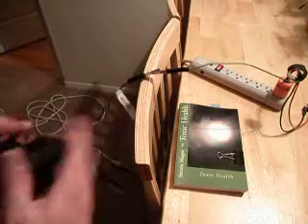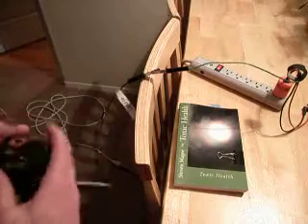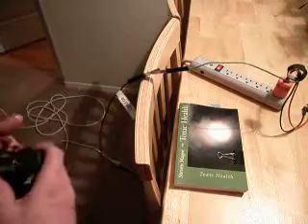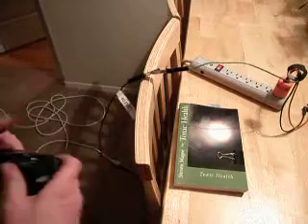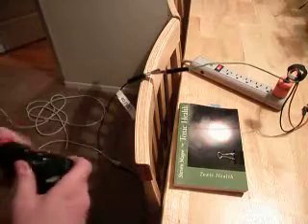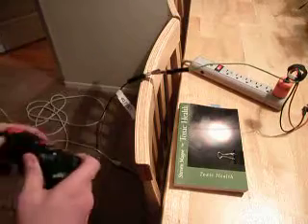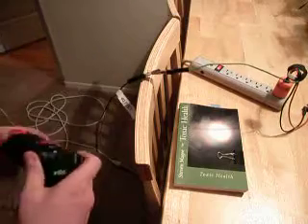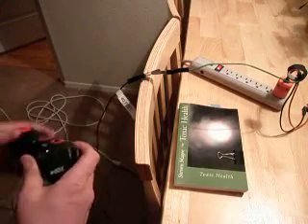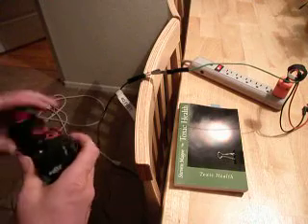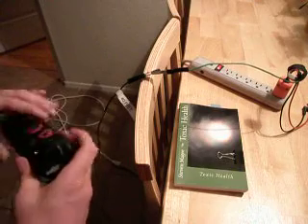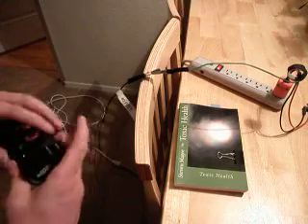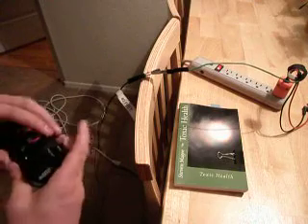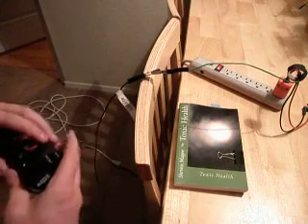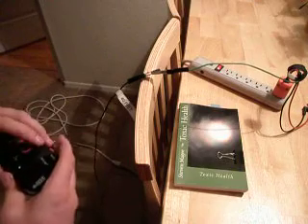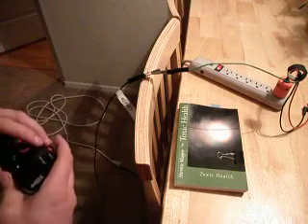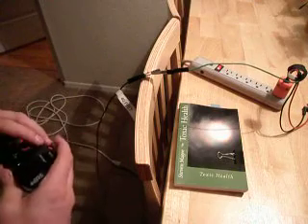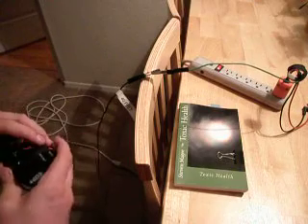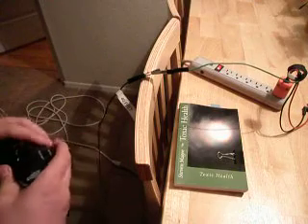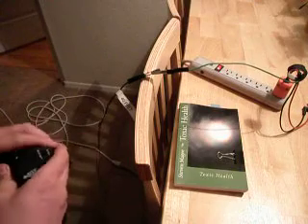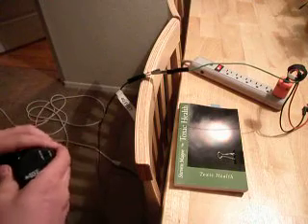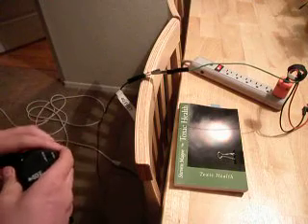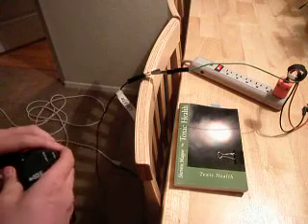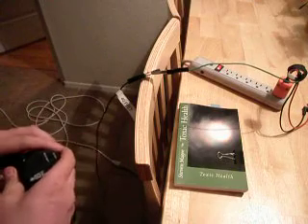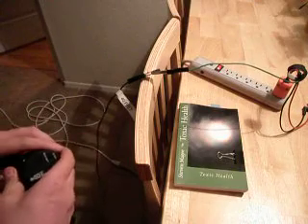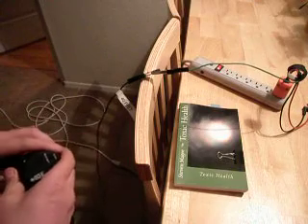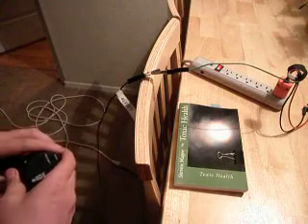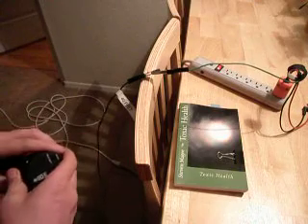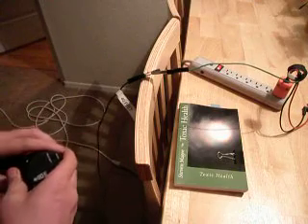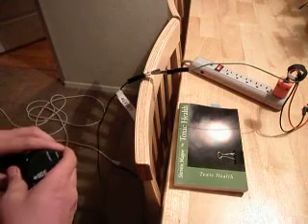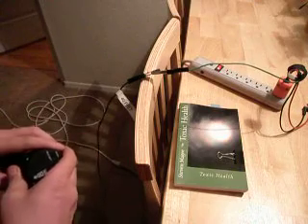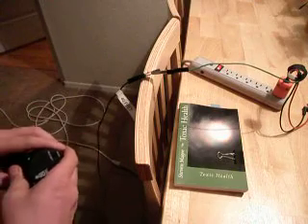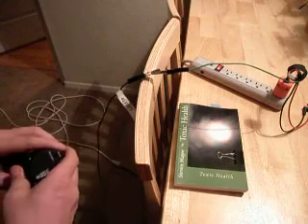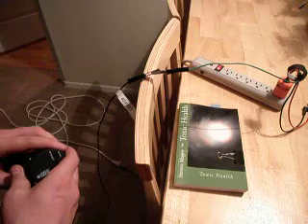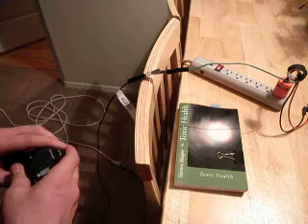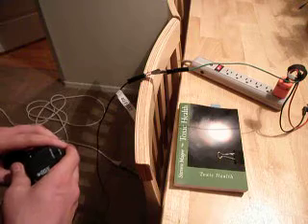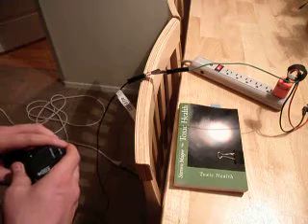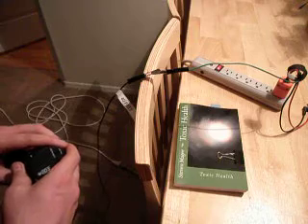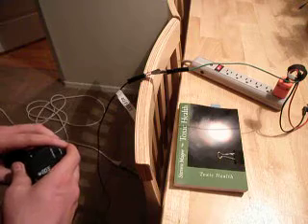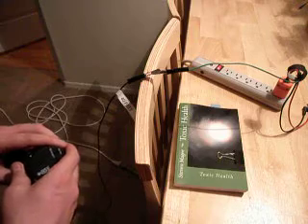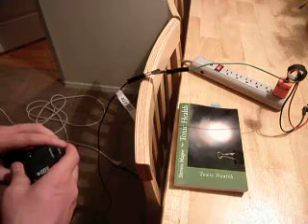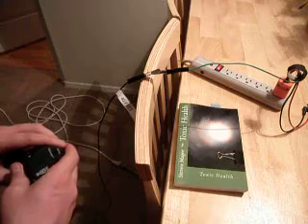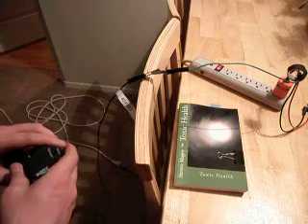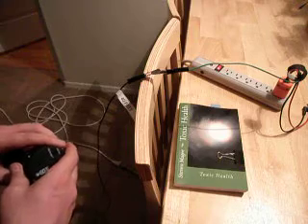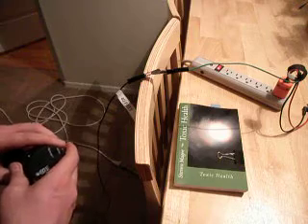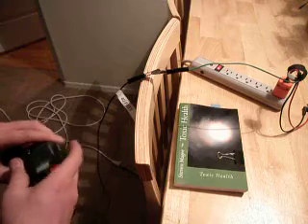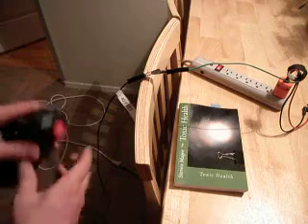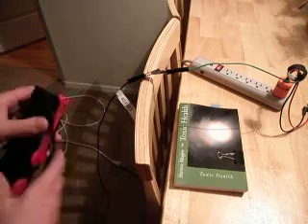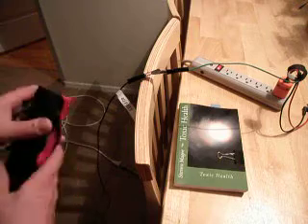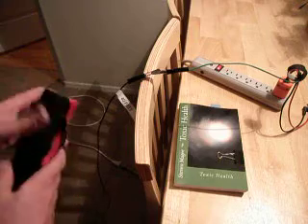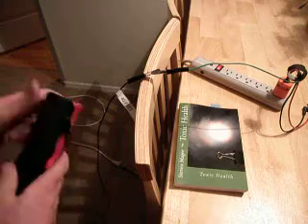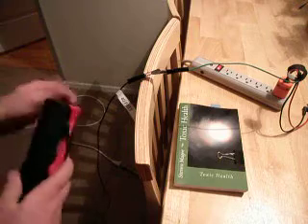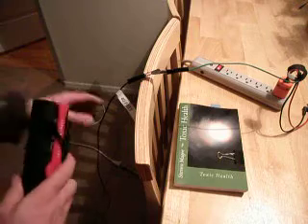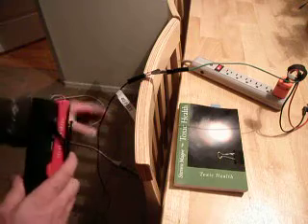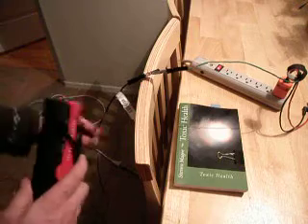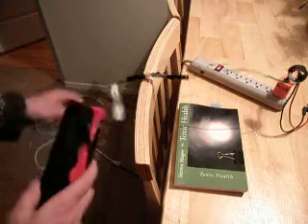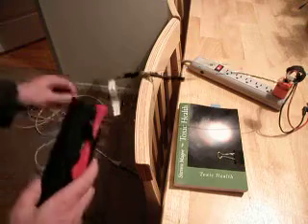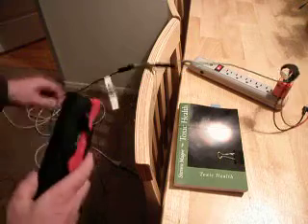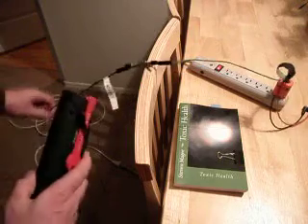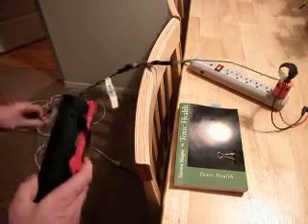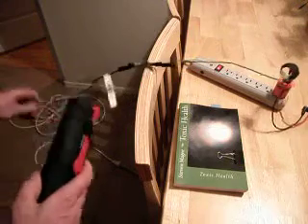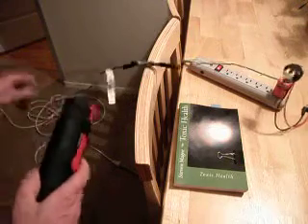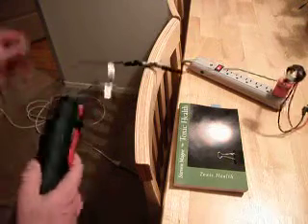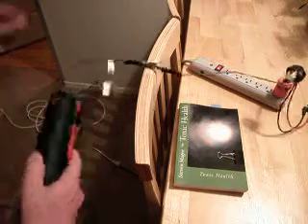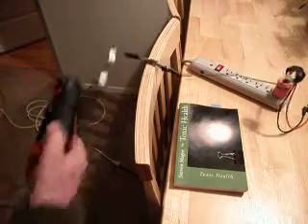It appears that there is maybe a six-inch to one-foot field of radio waves around the ground cable.